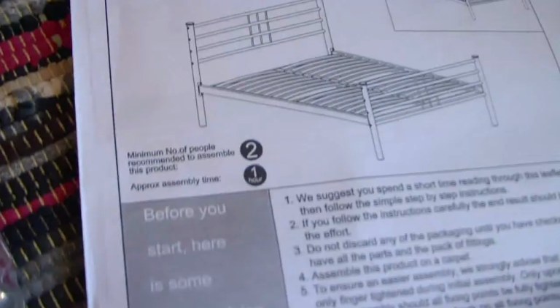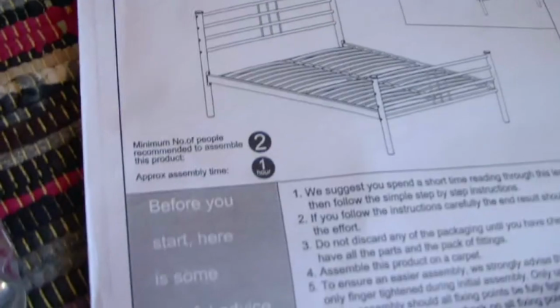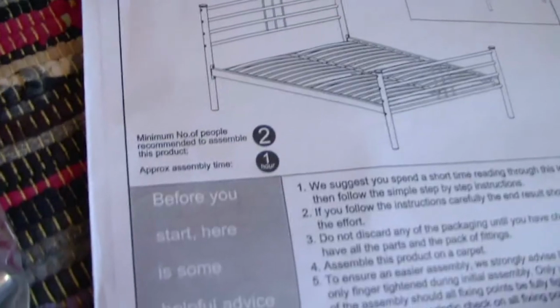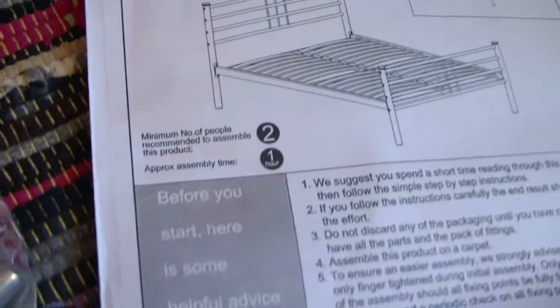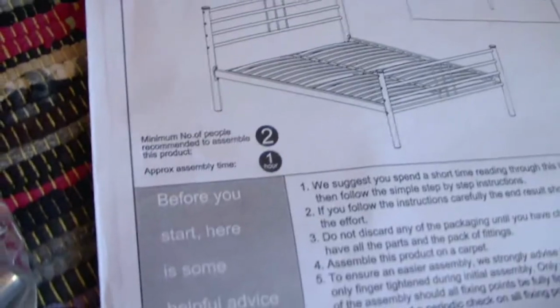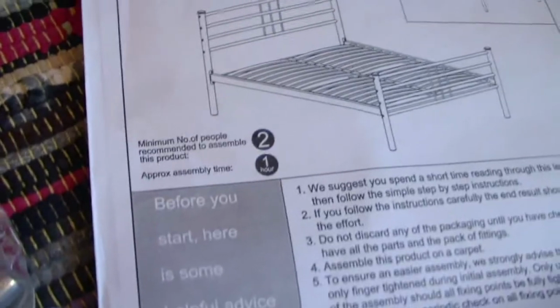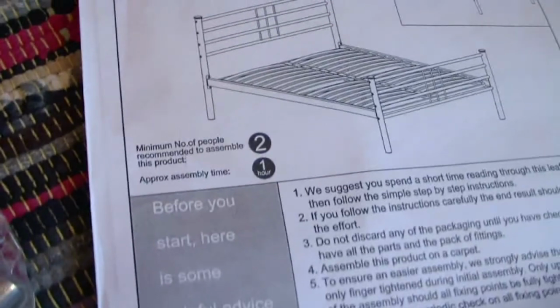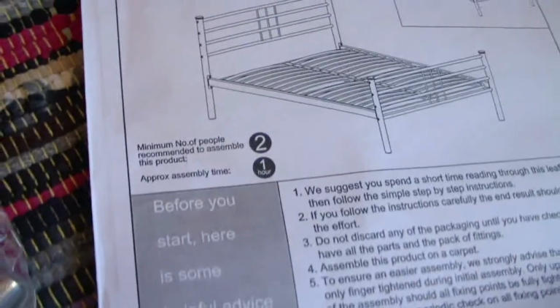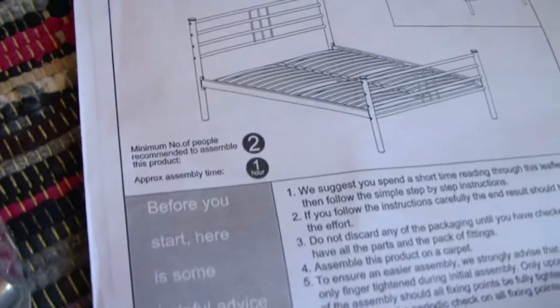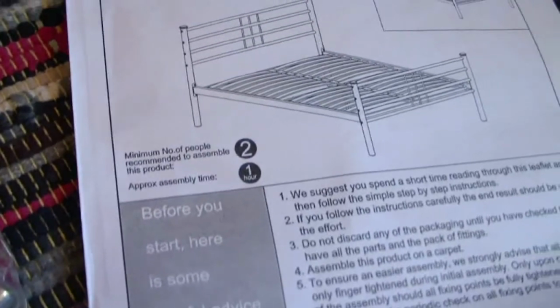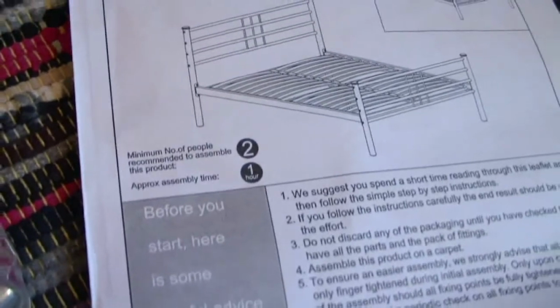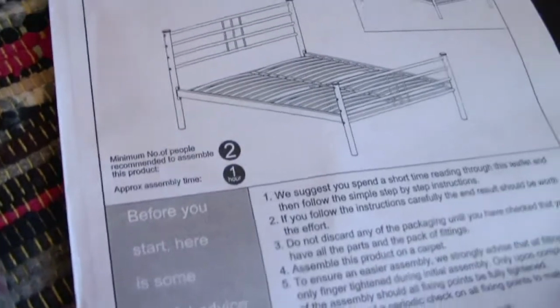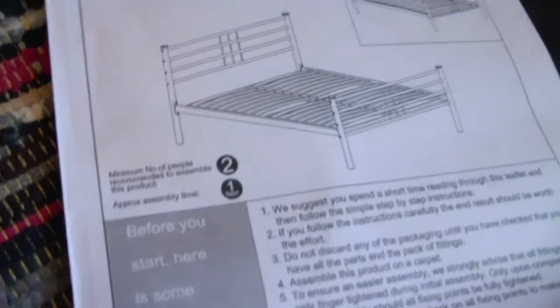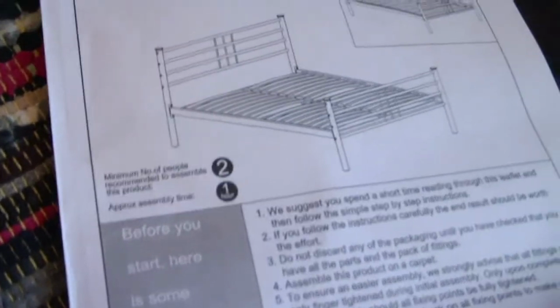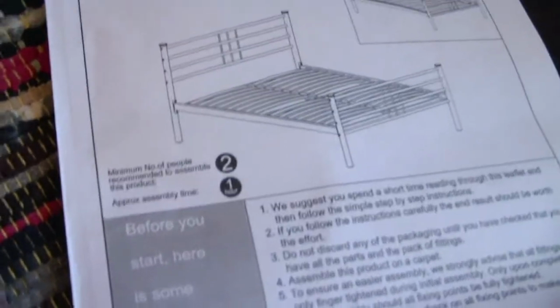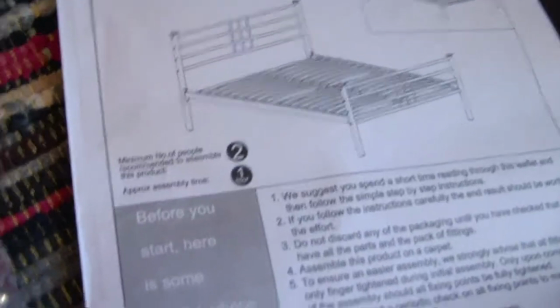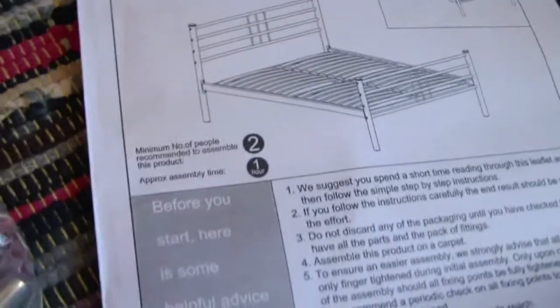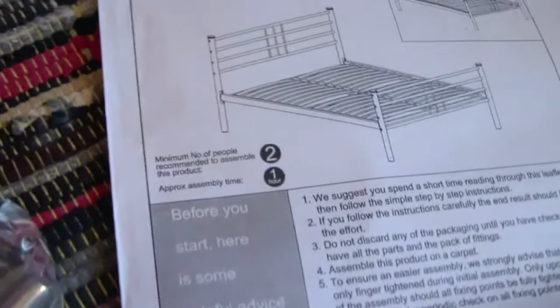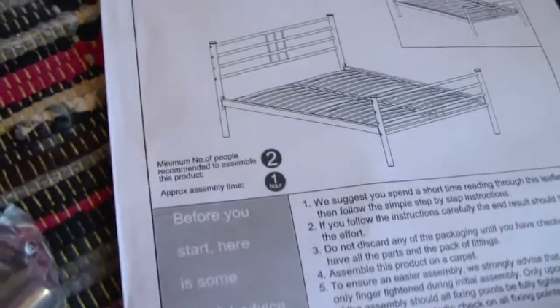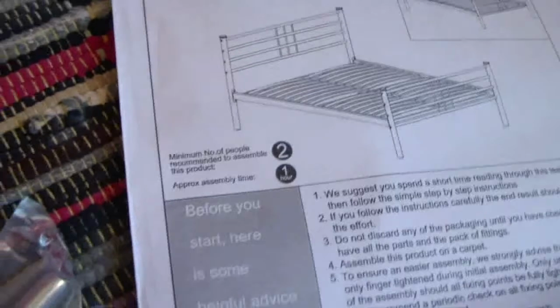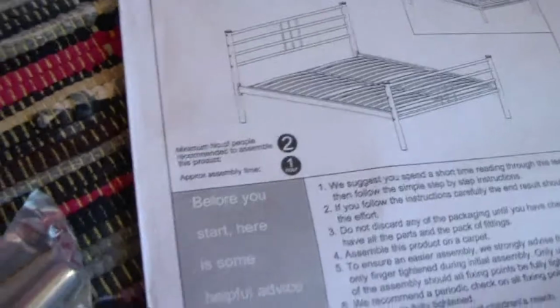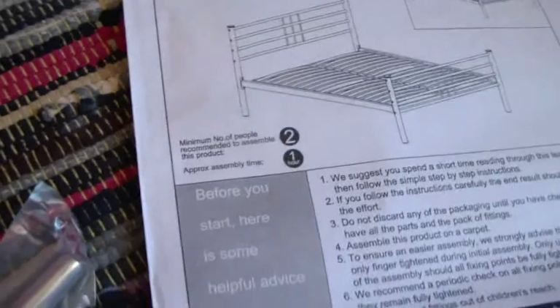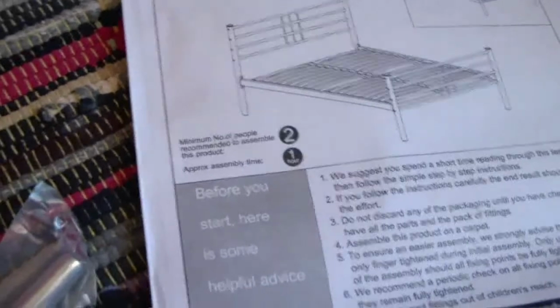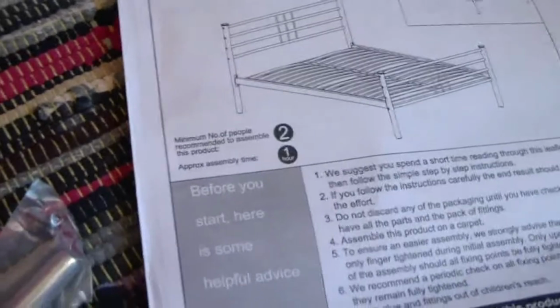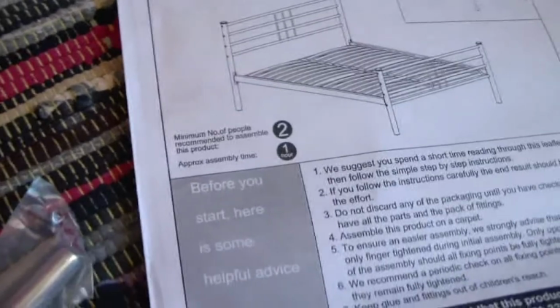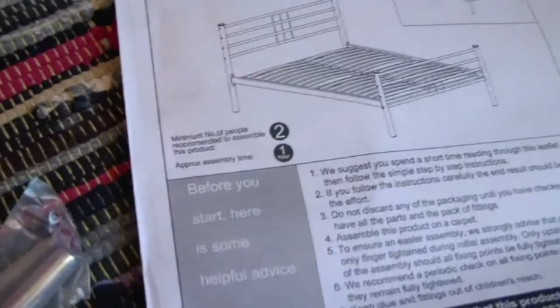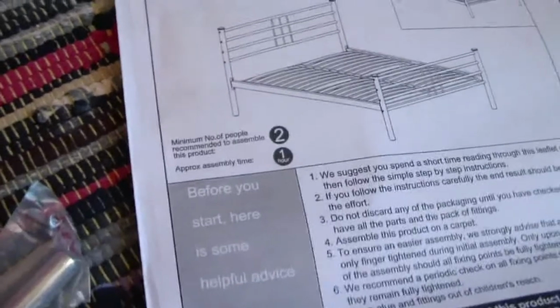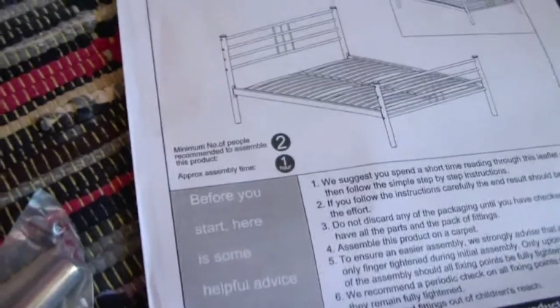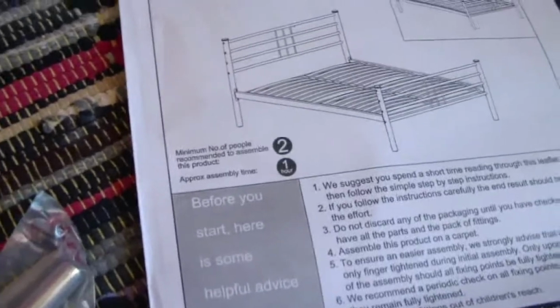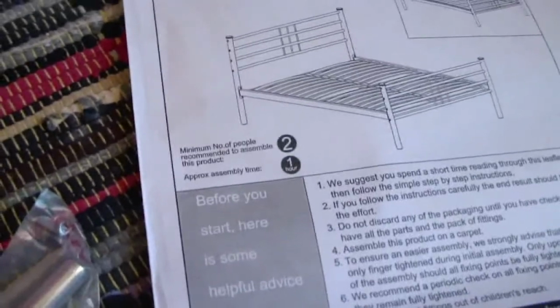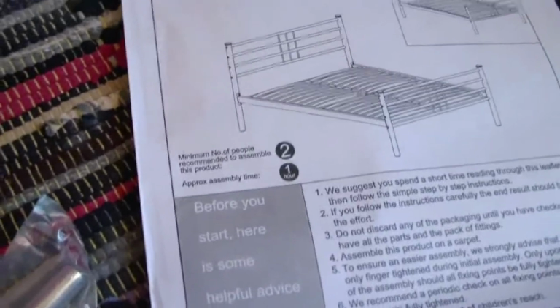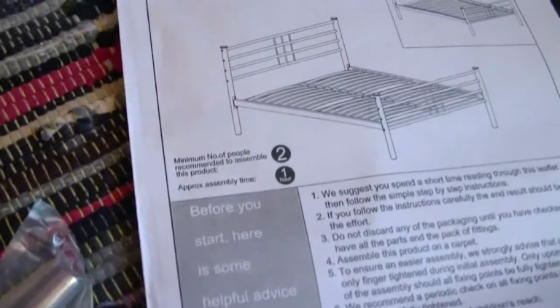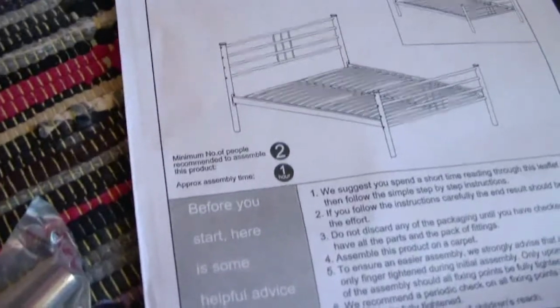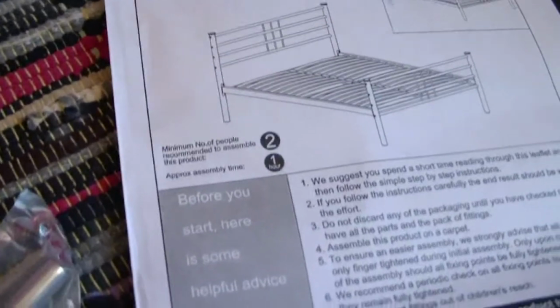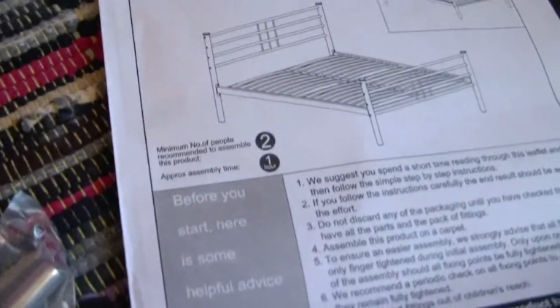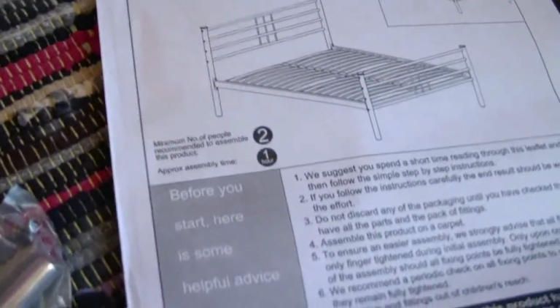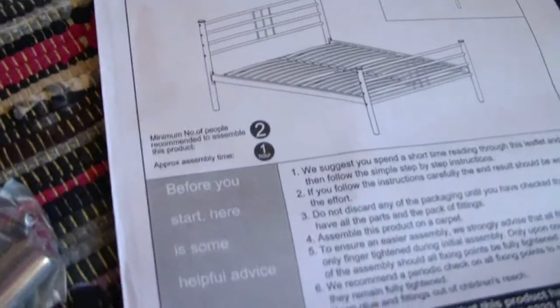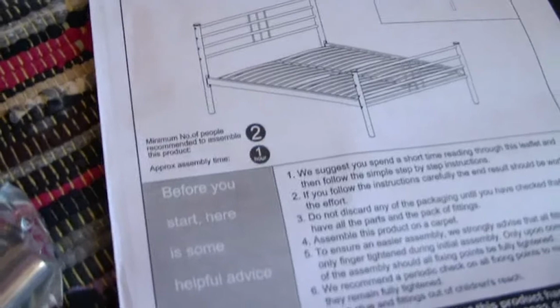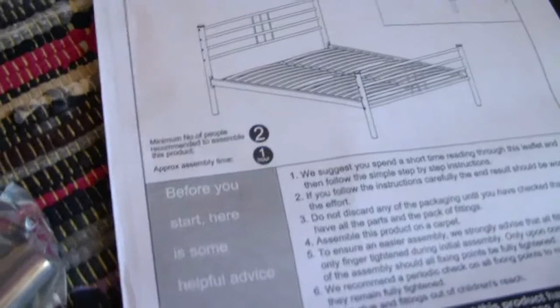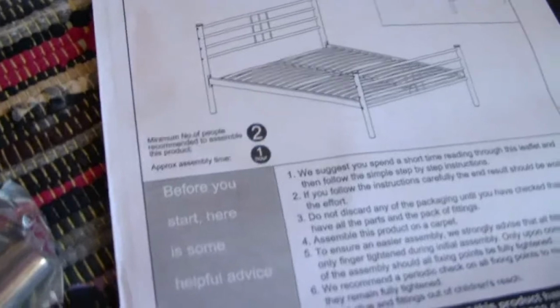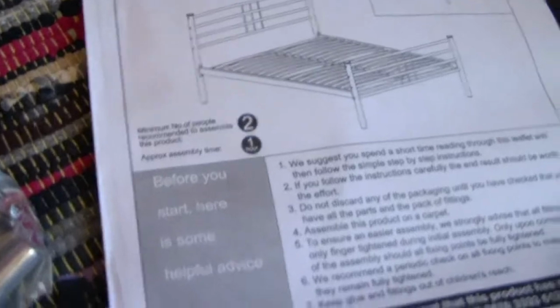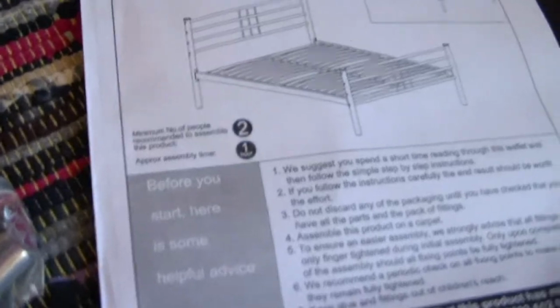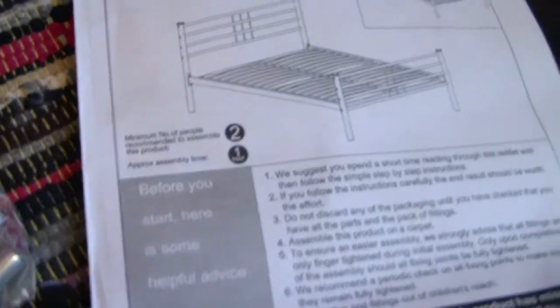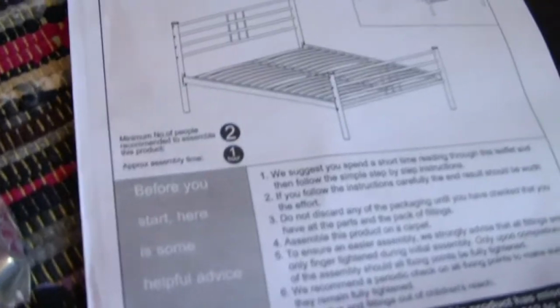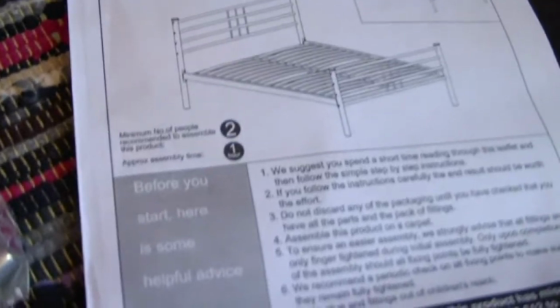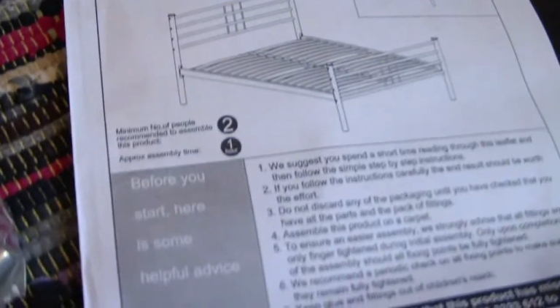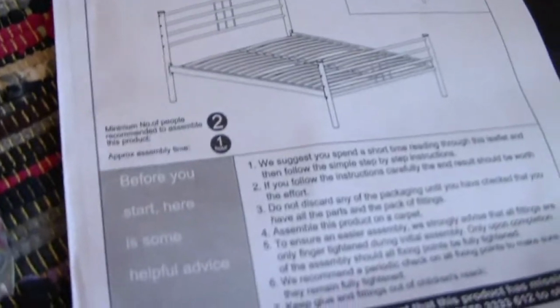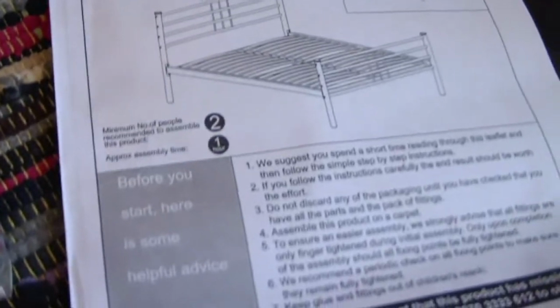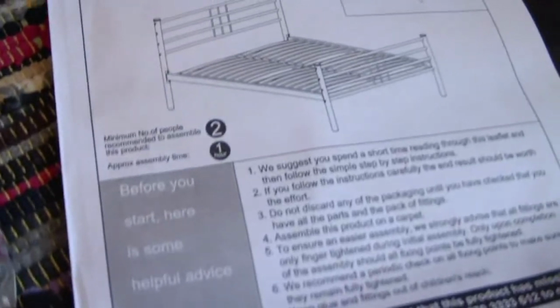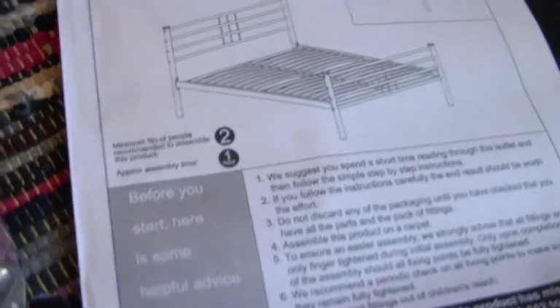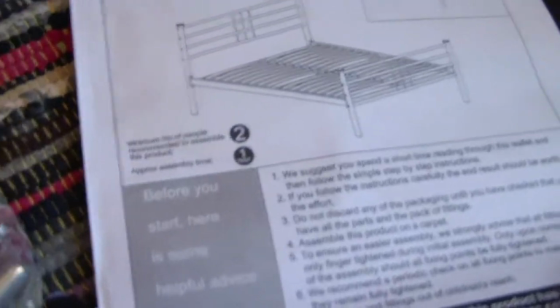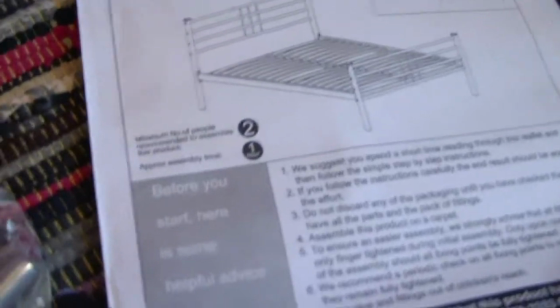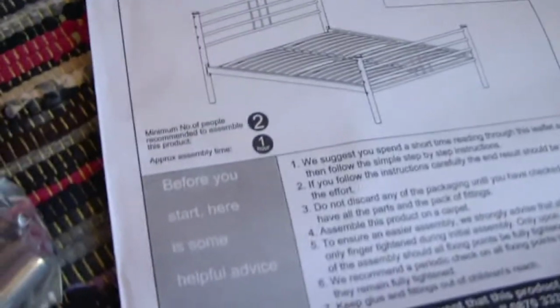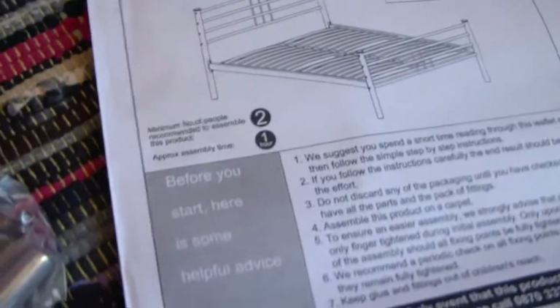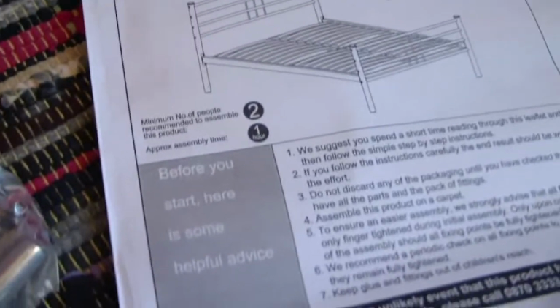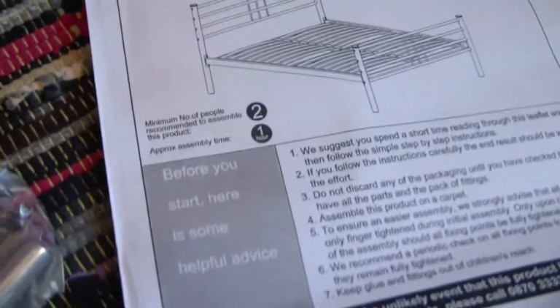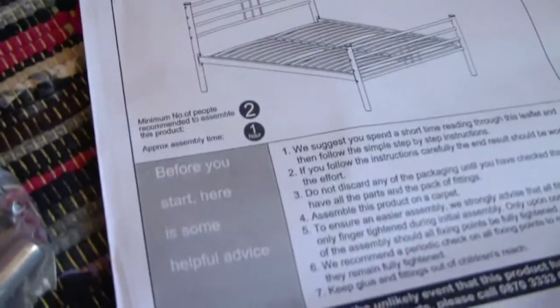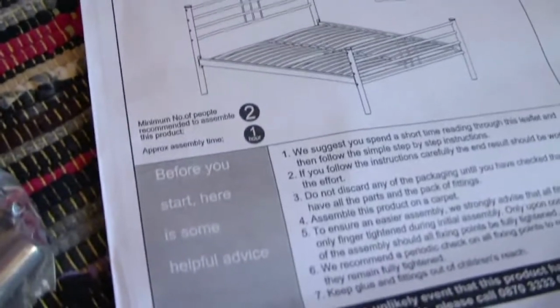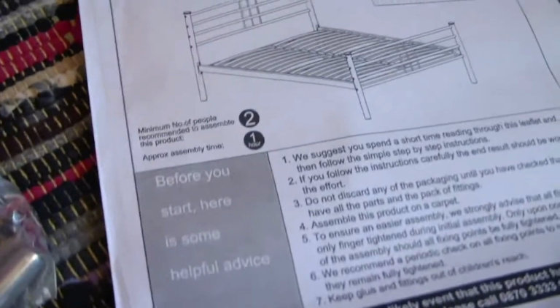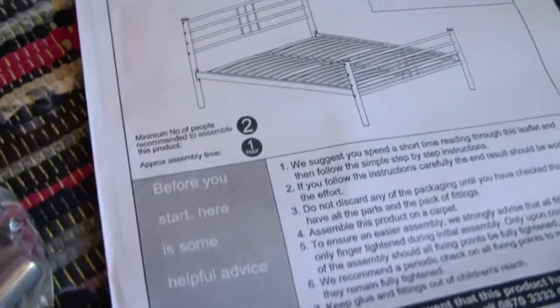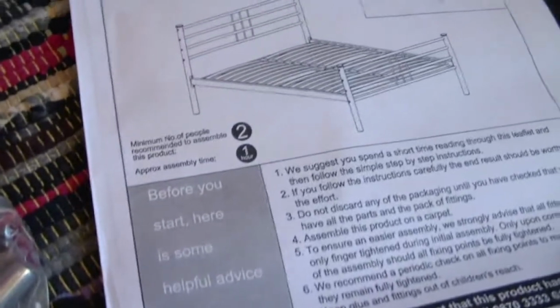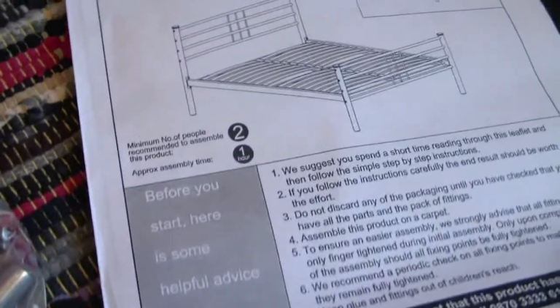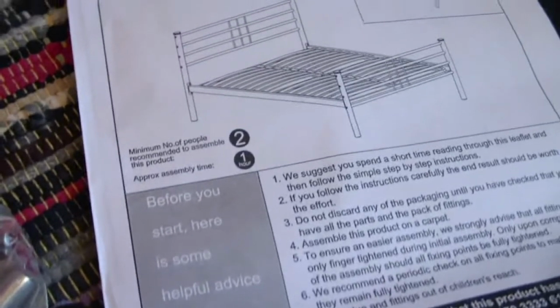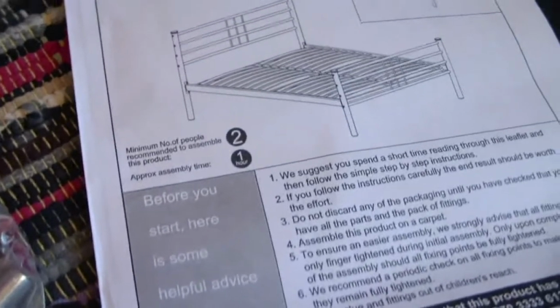It says number of people recommended to assemble — assembly time: one hour. Oh, this might be quite tricky.